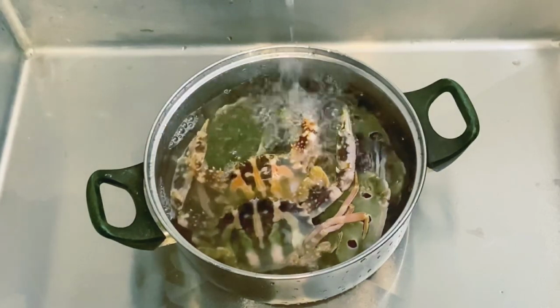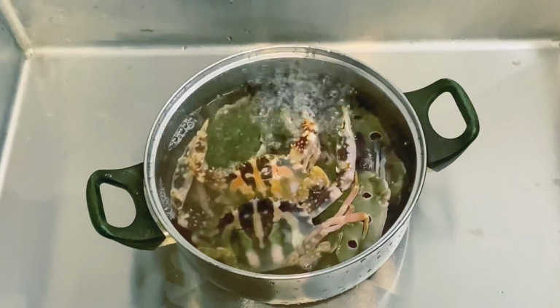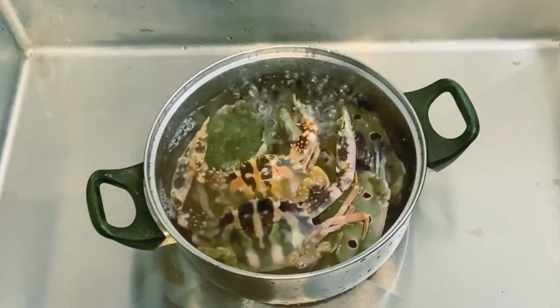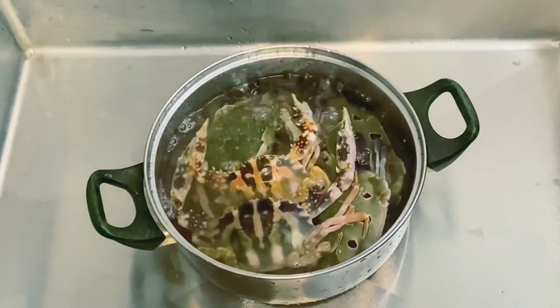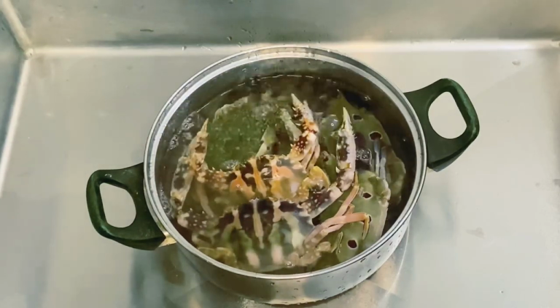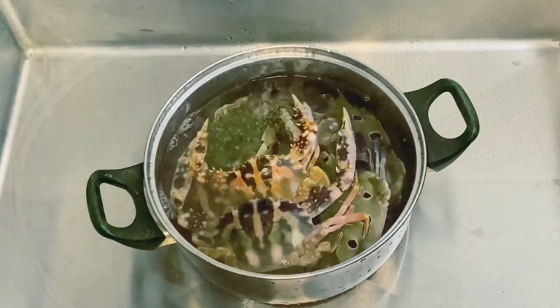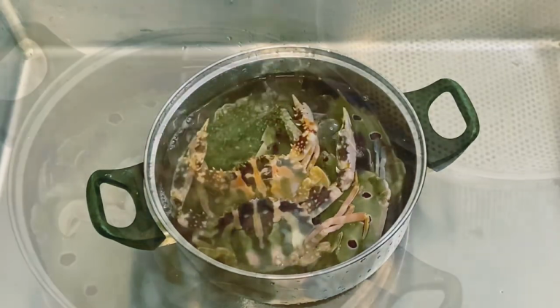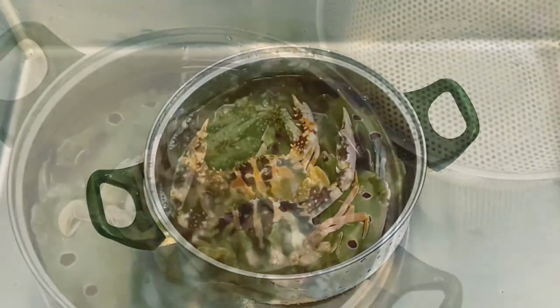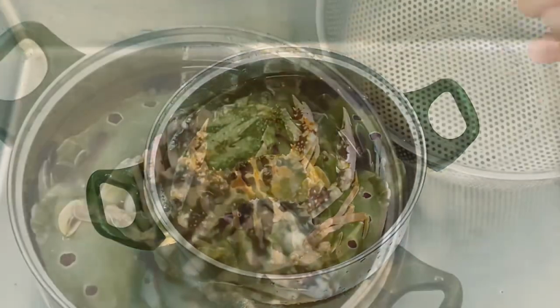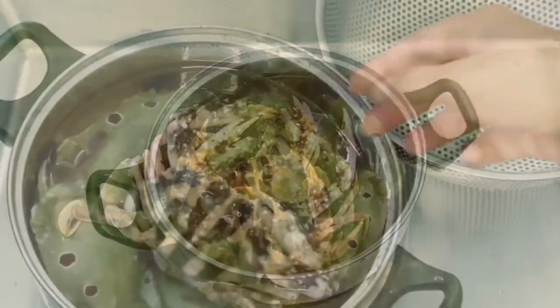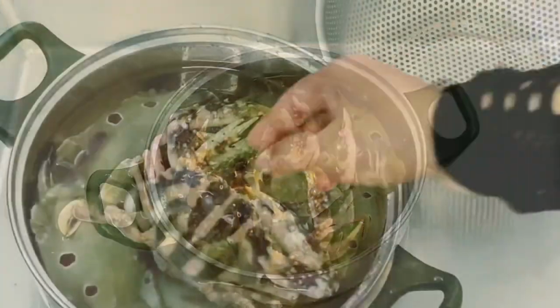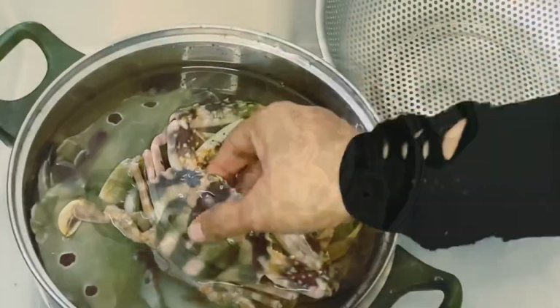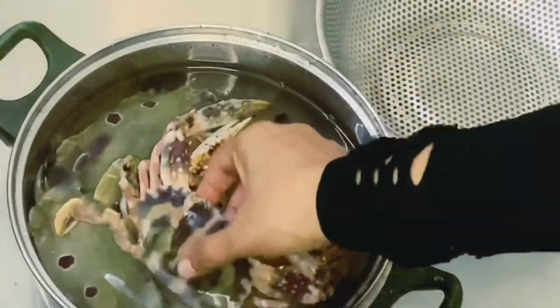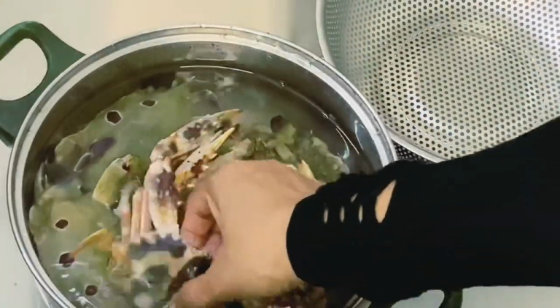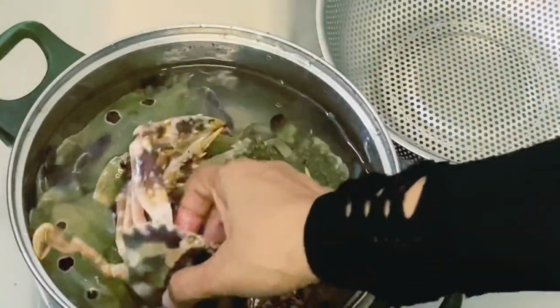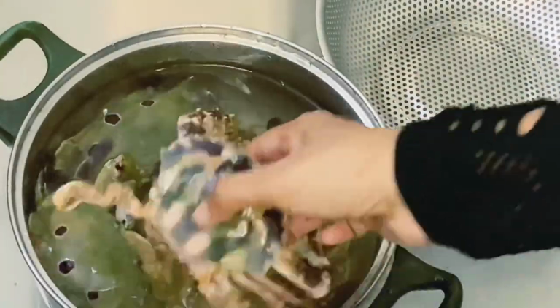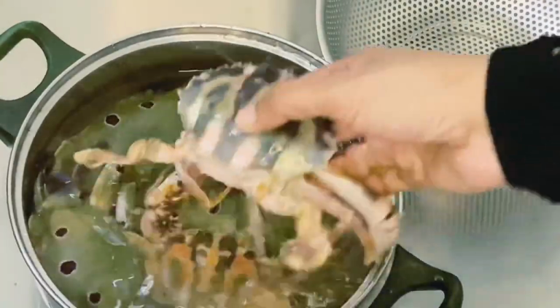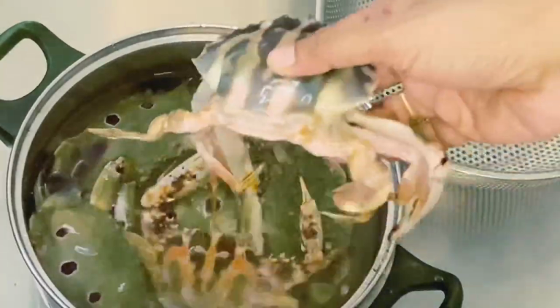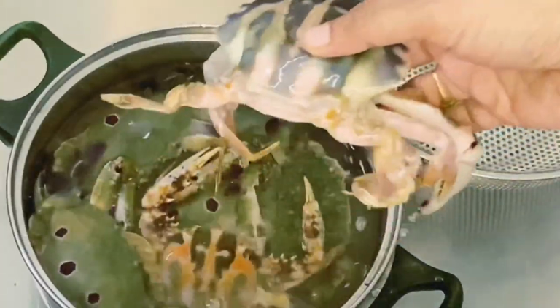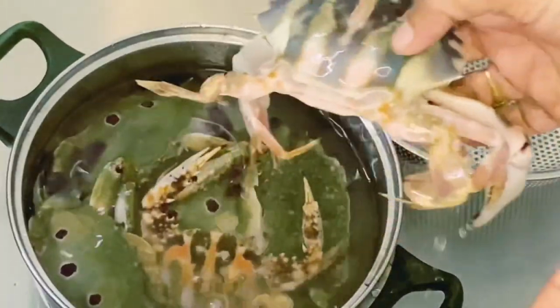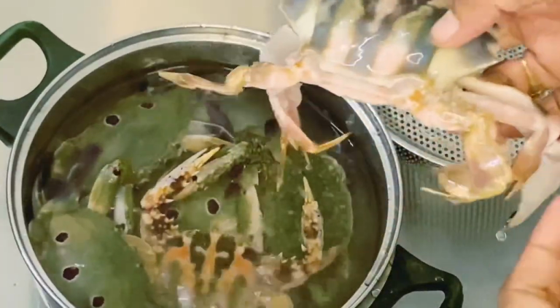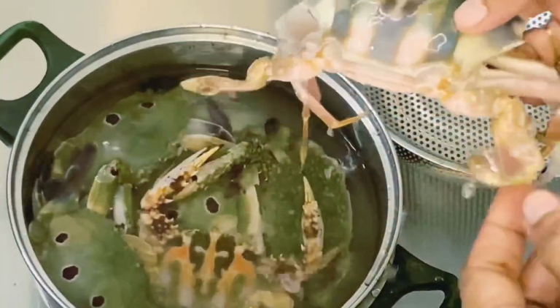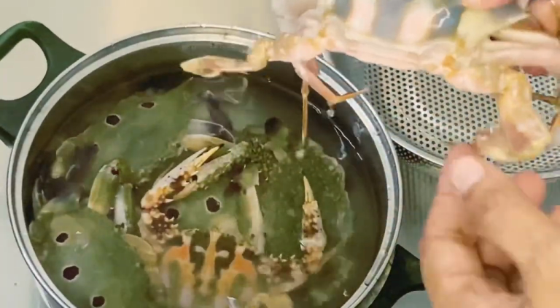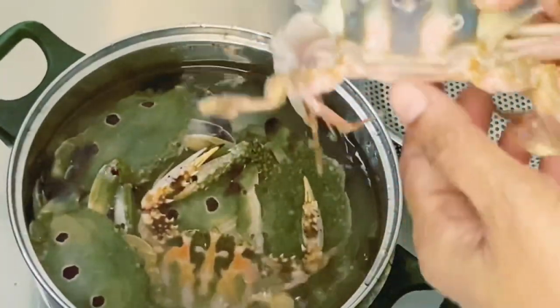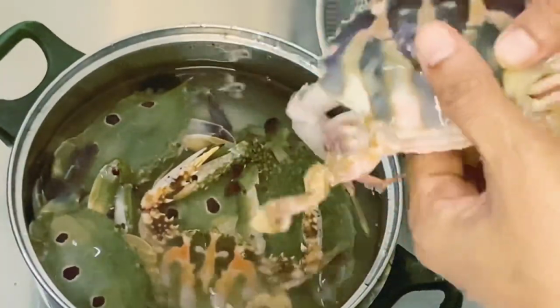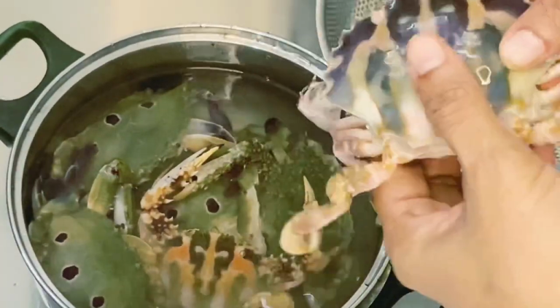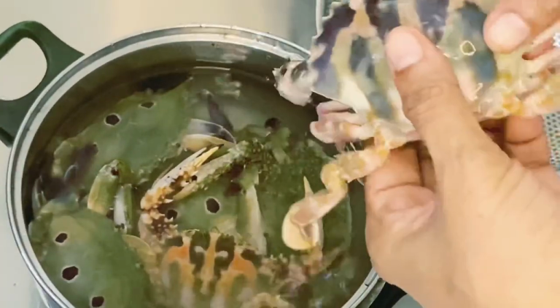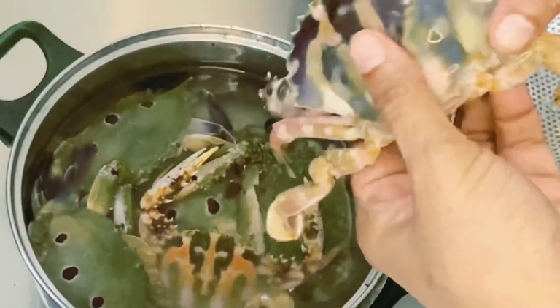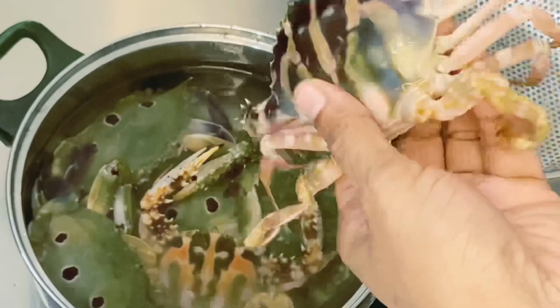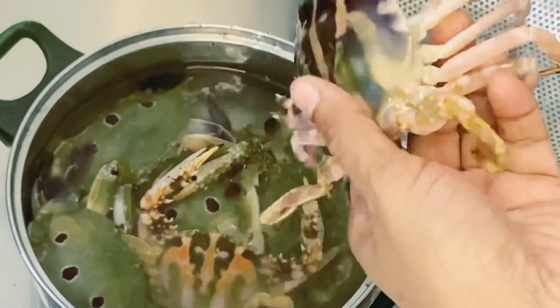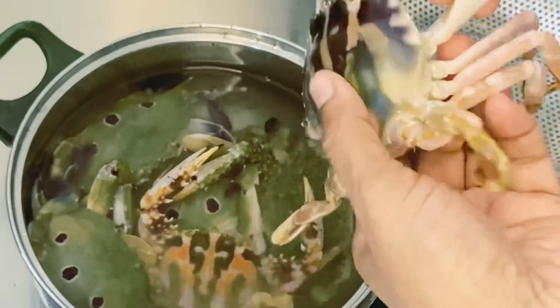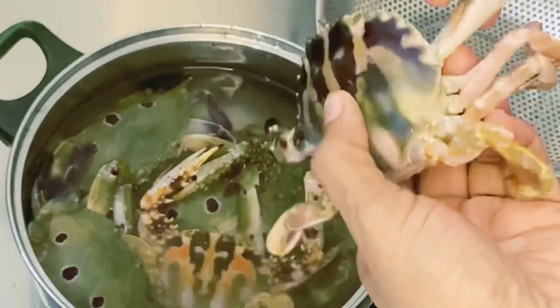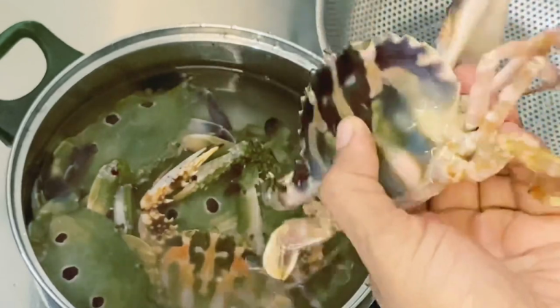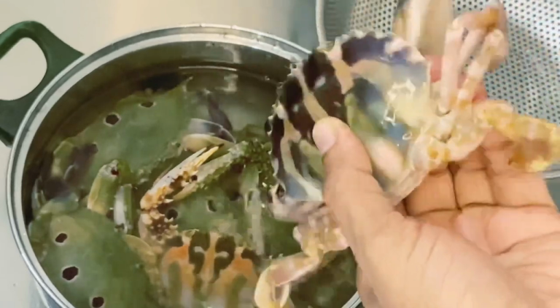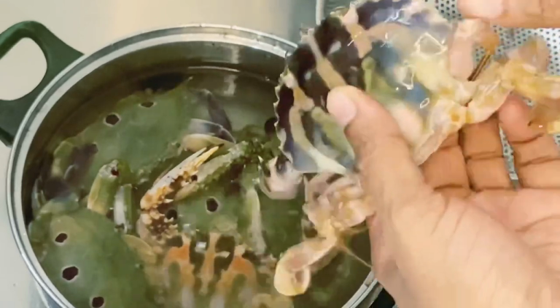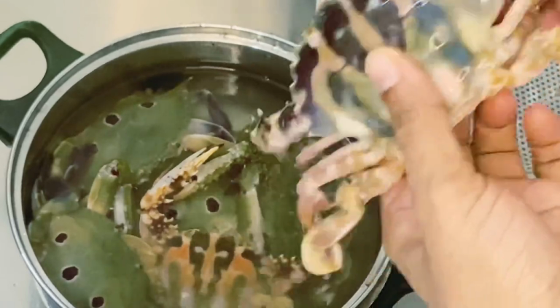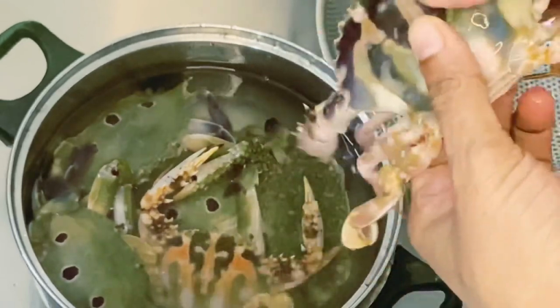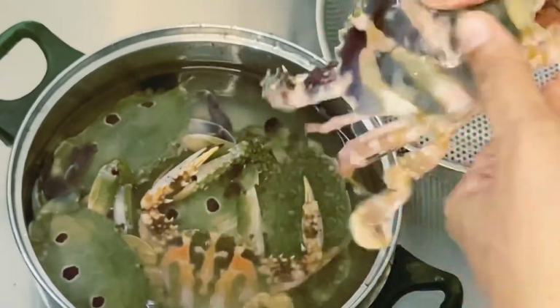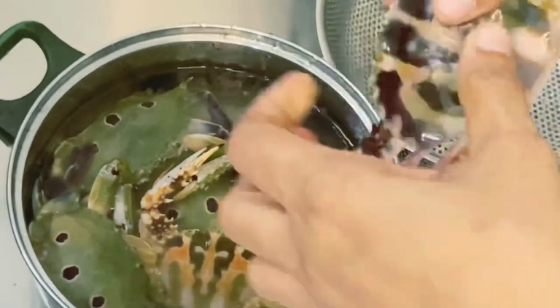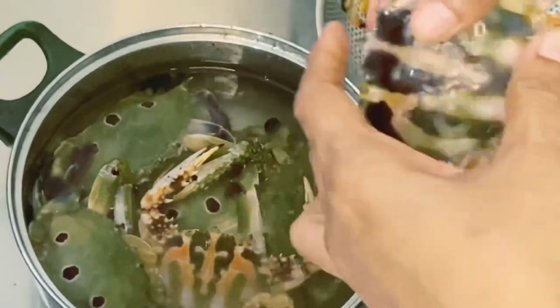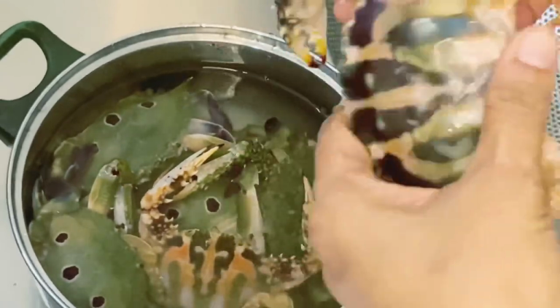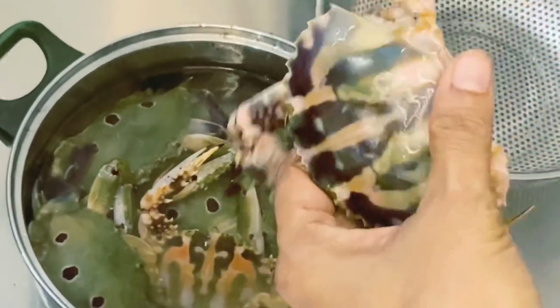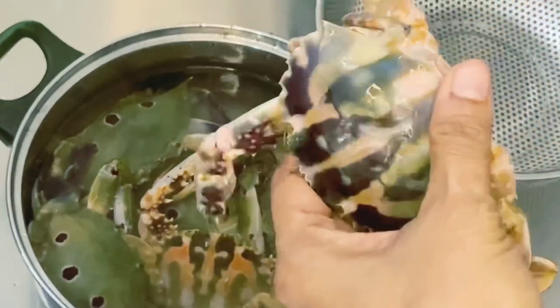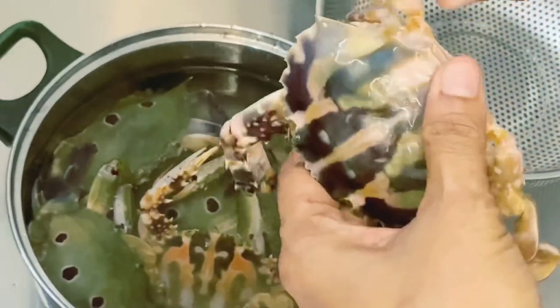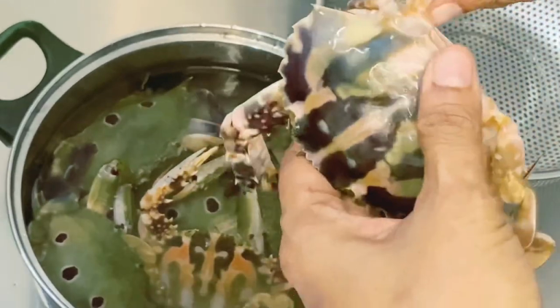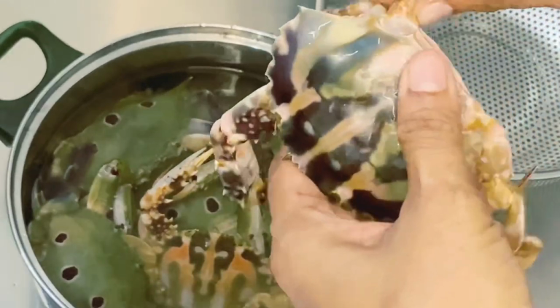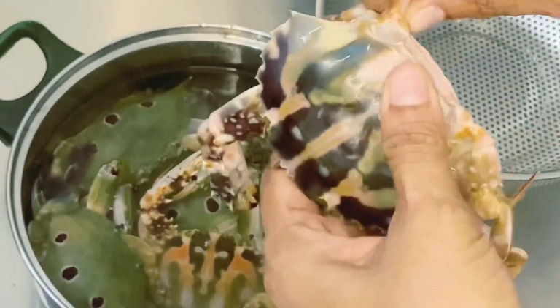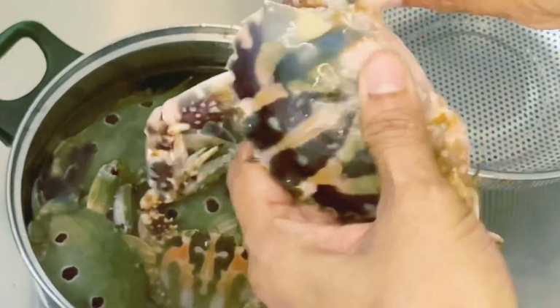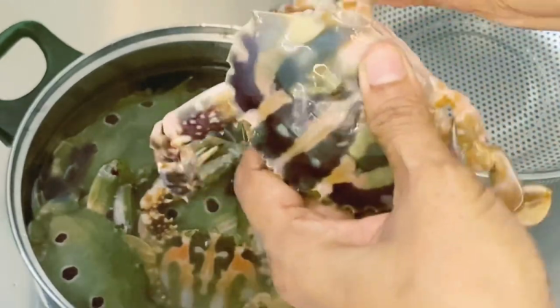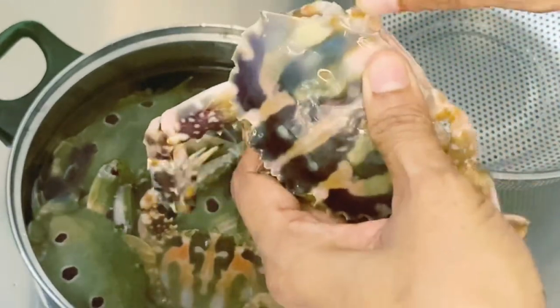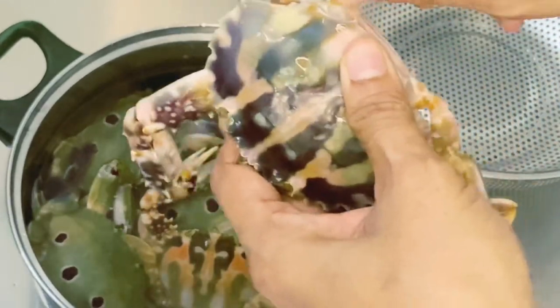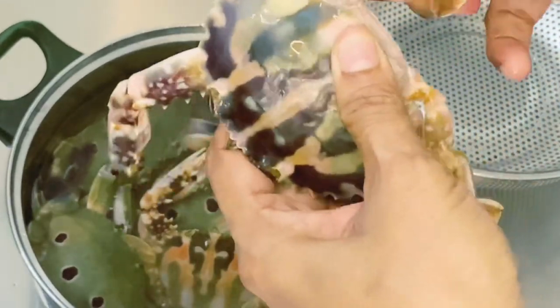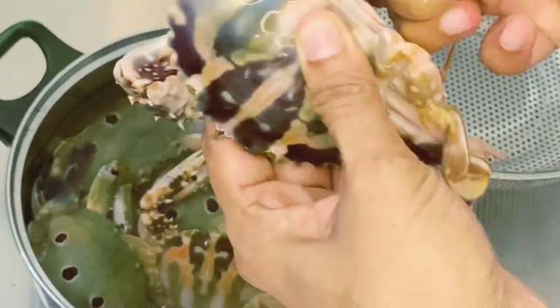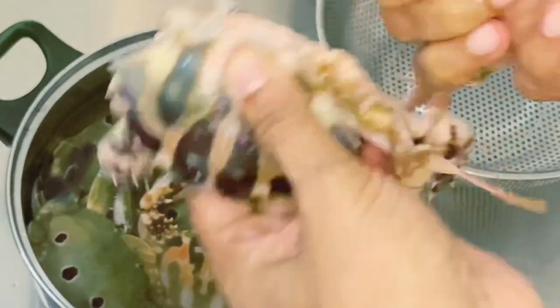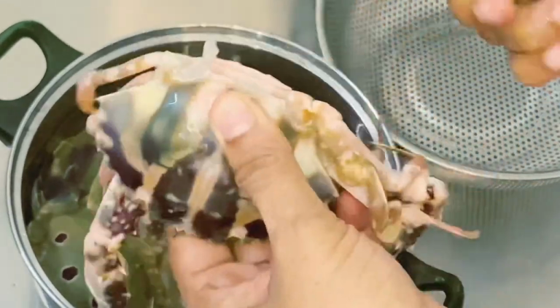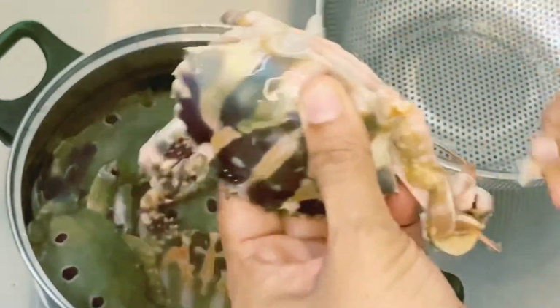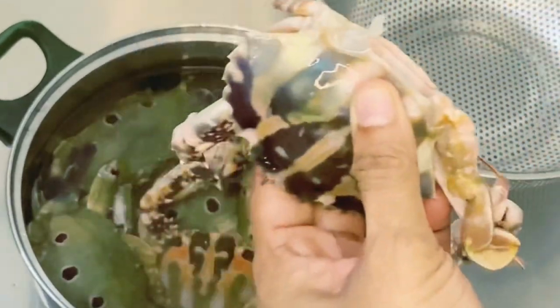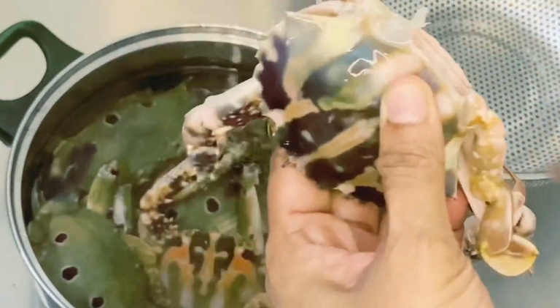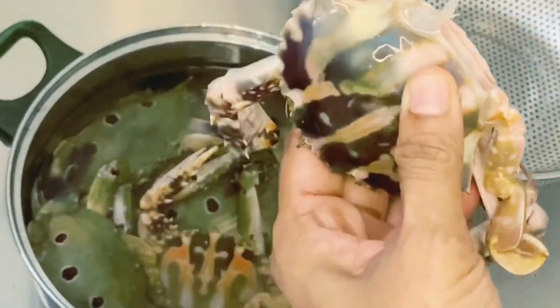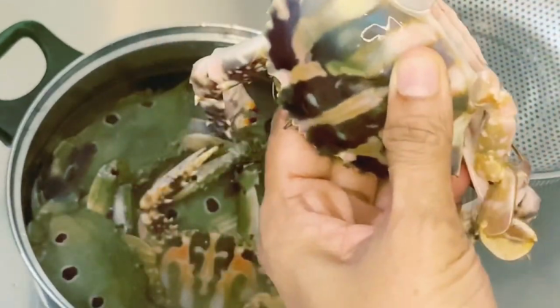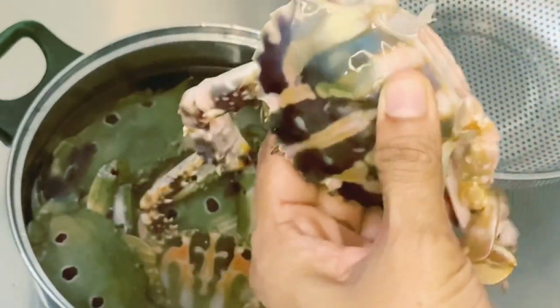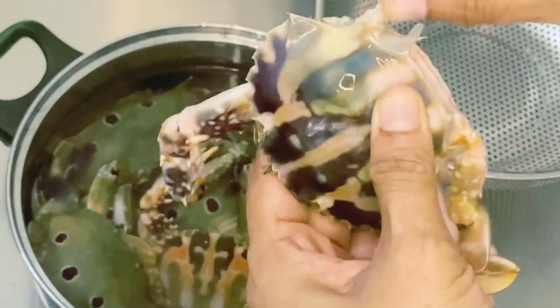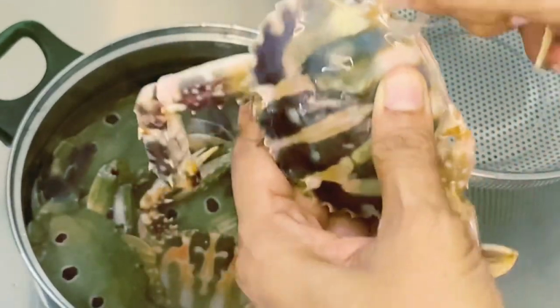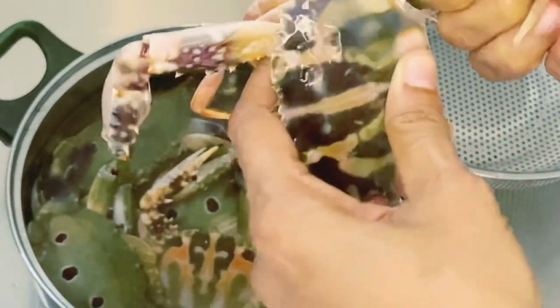Now we have to cook a little. So I am going to cook rice, and then be a pet back.